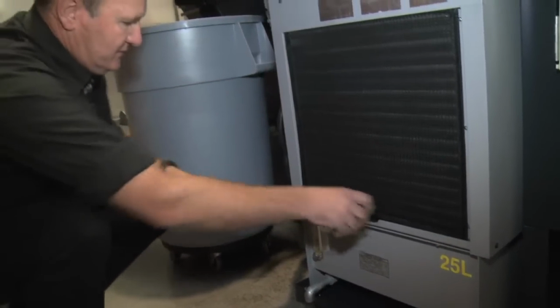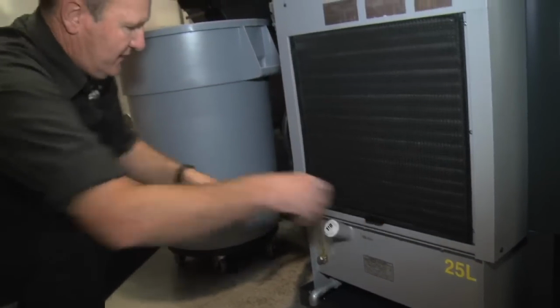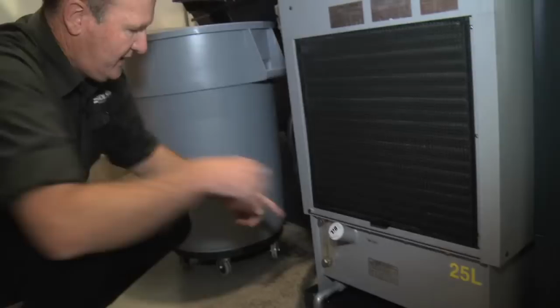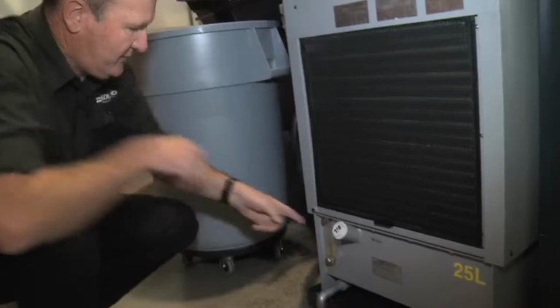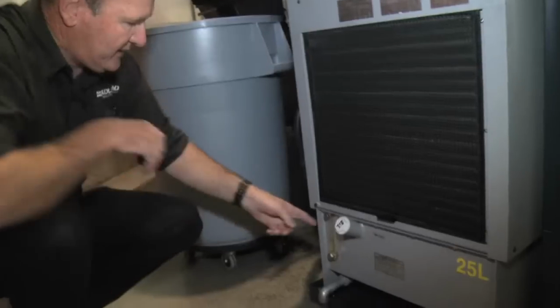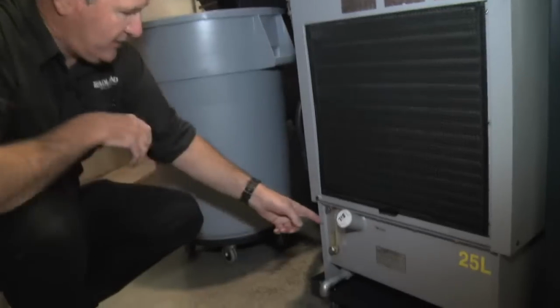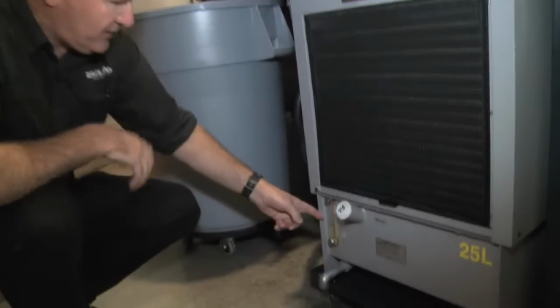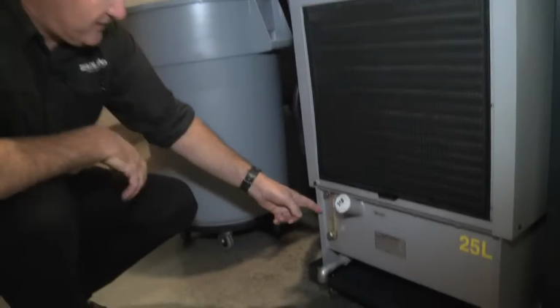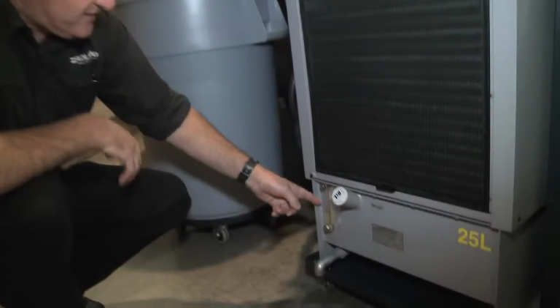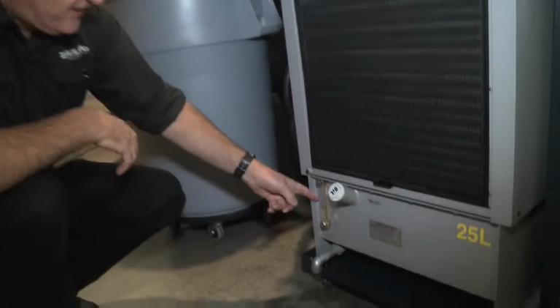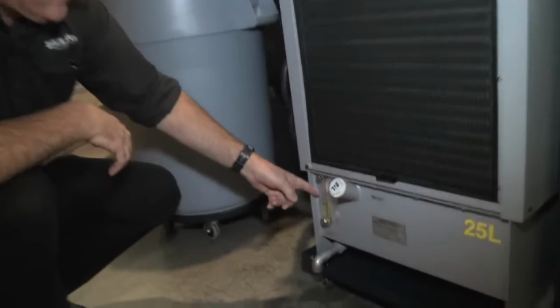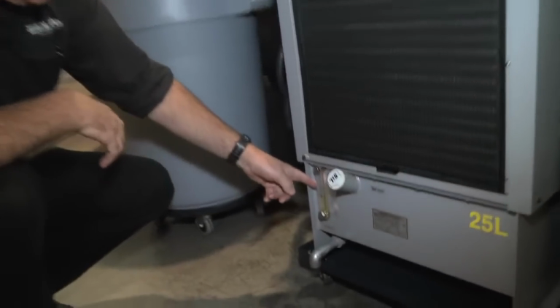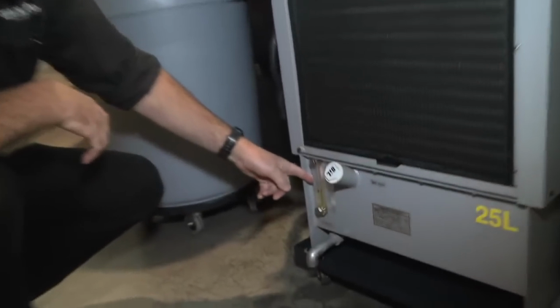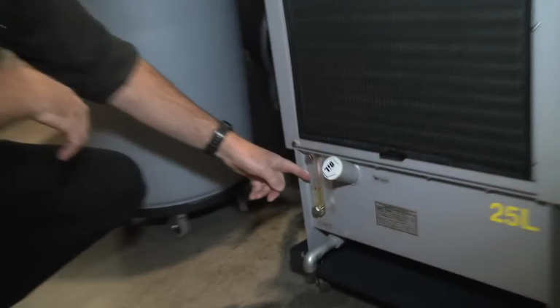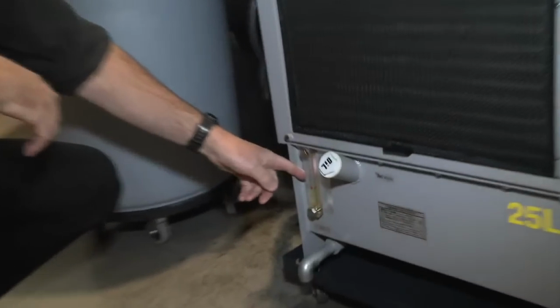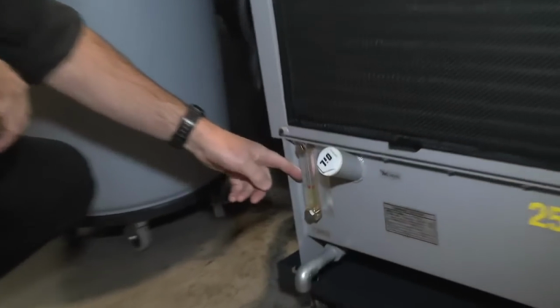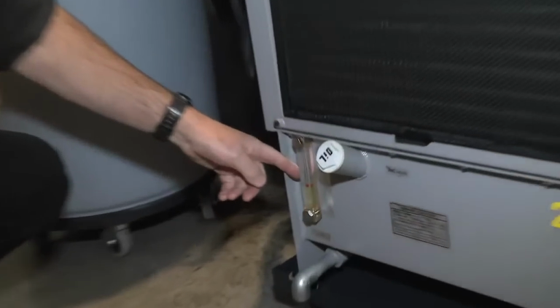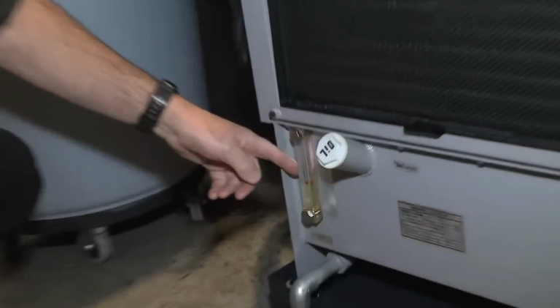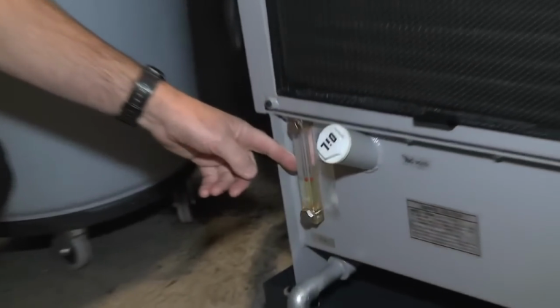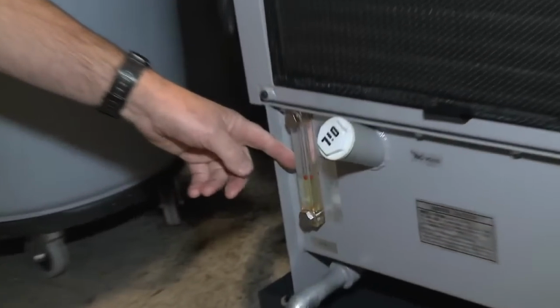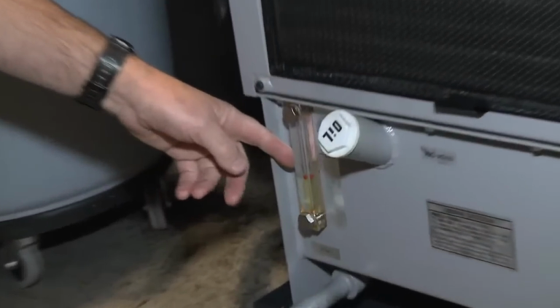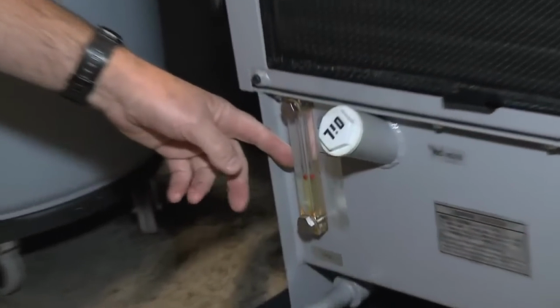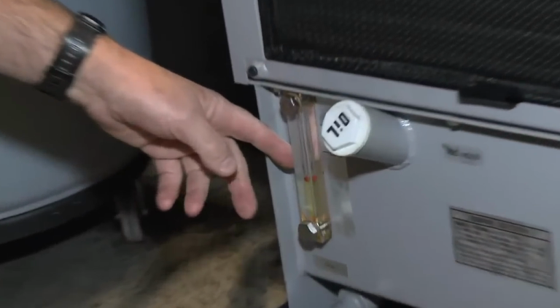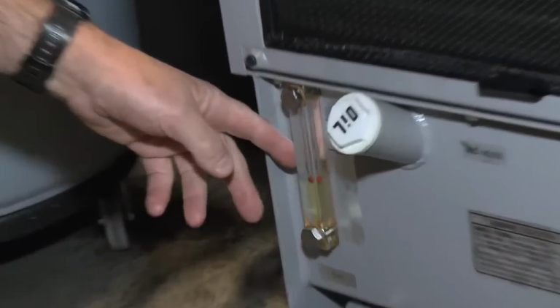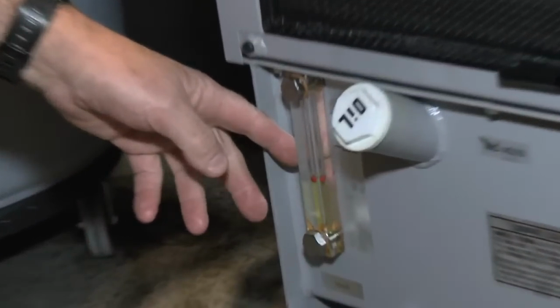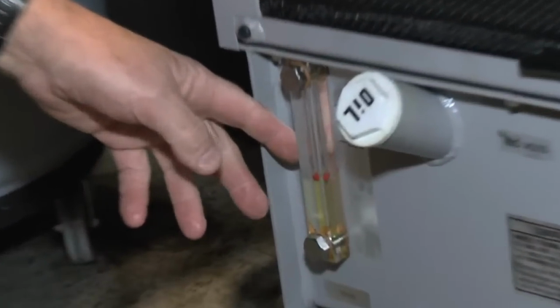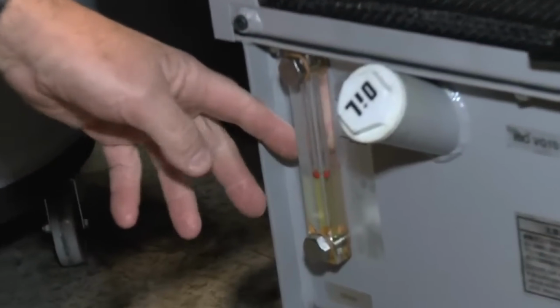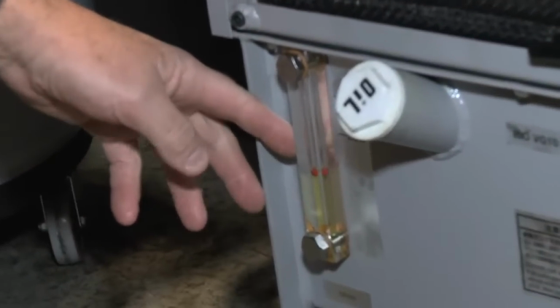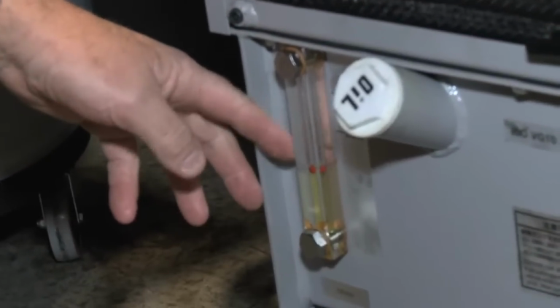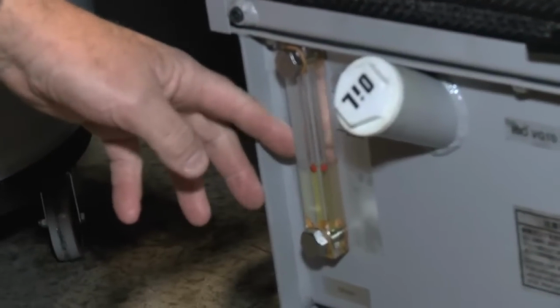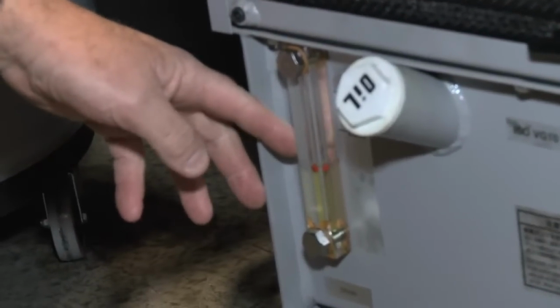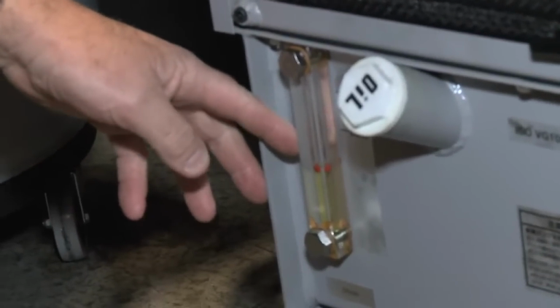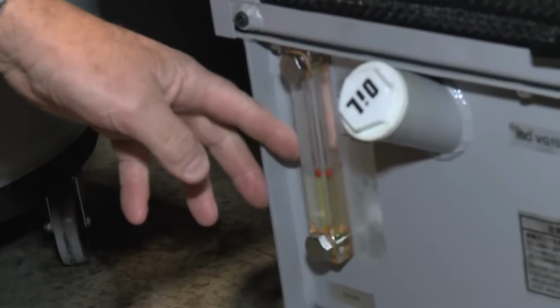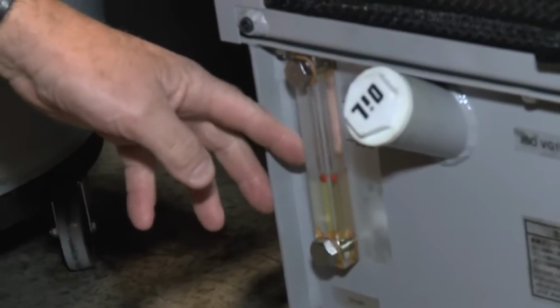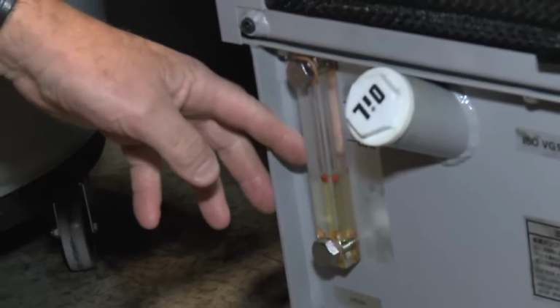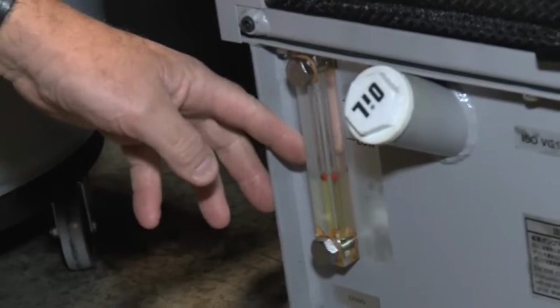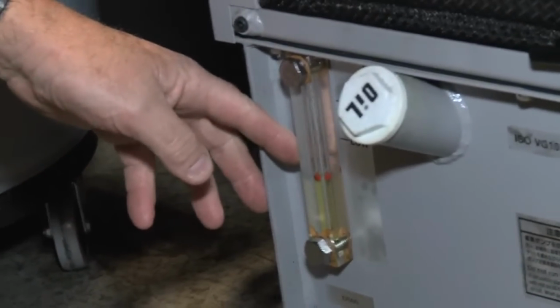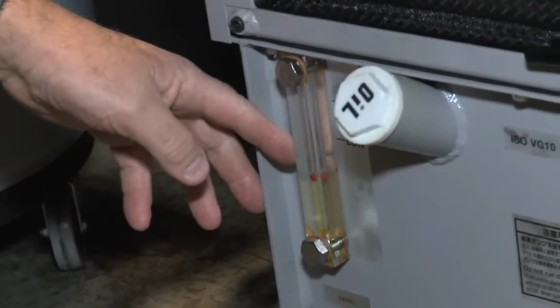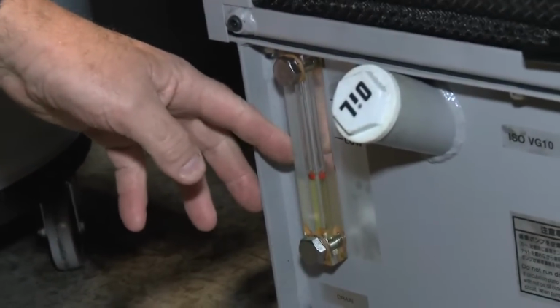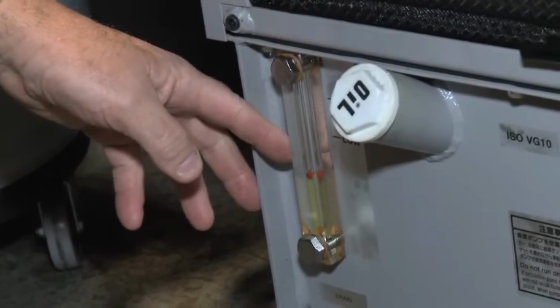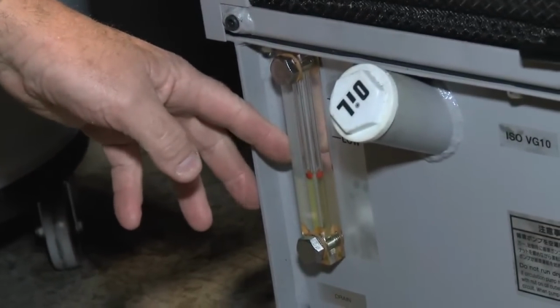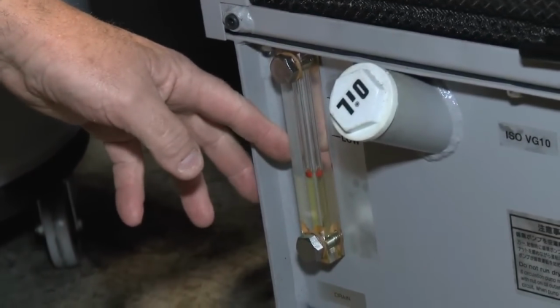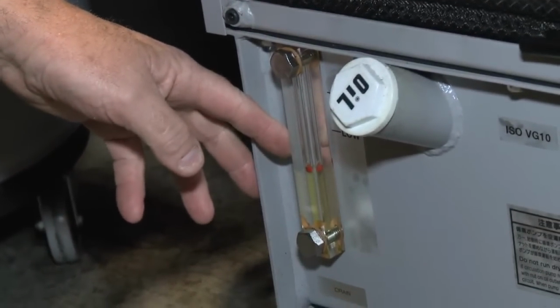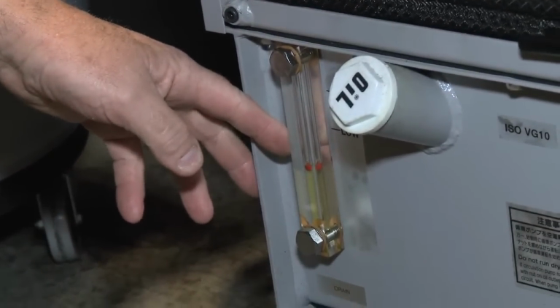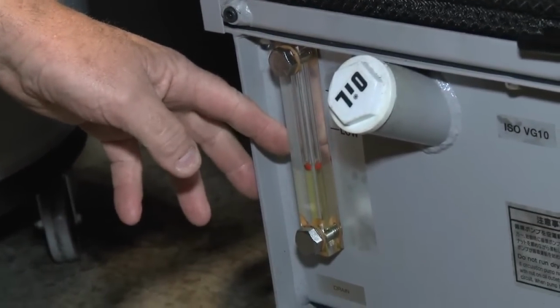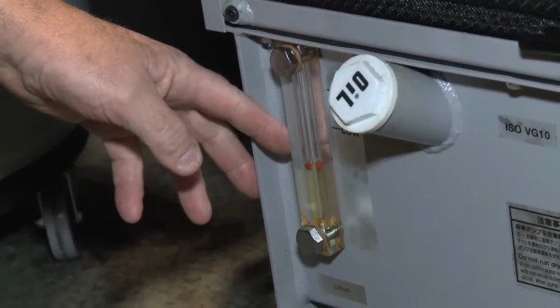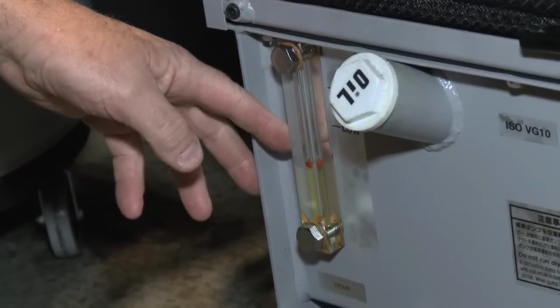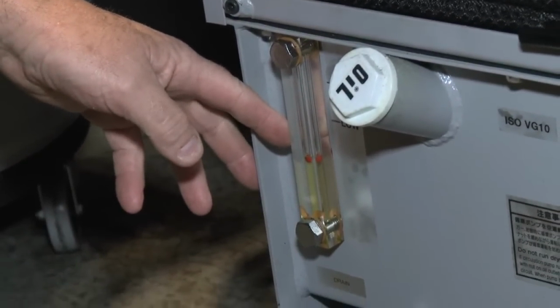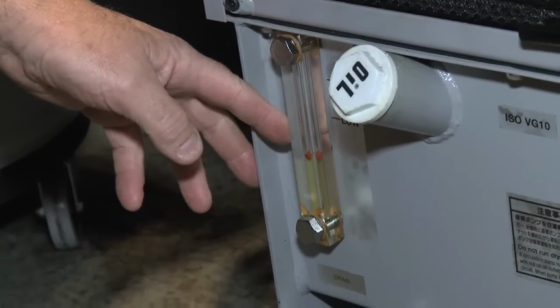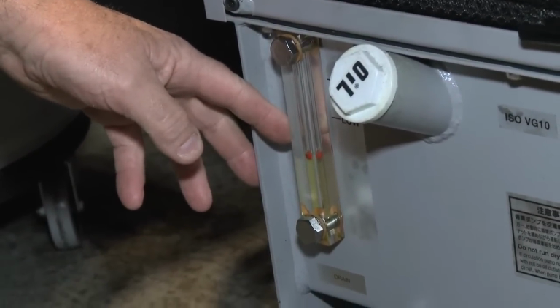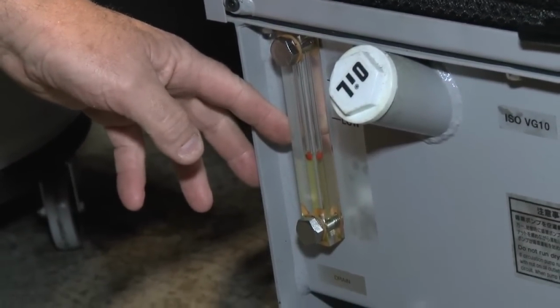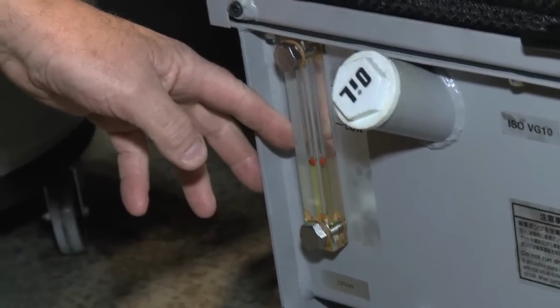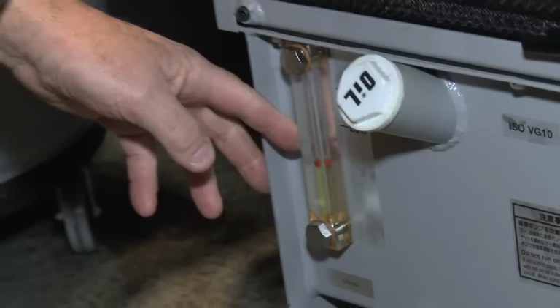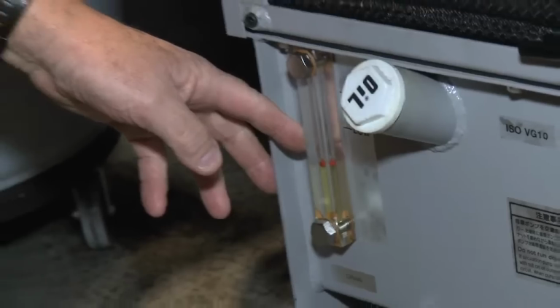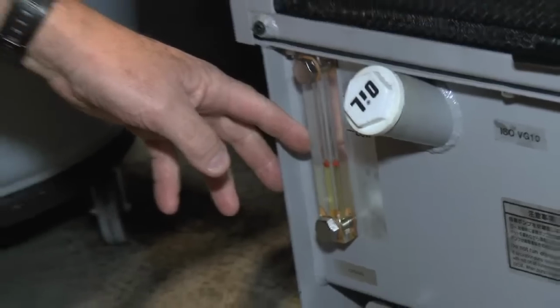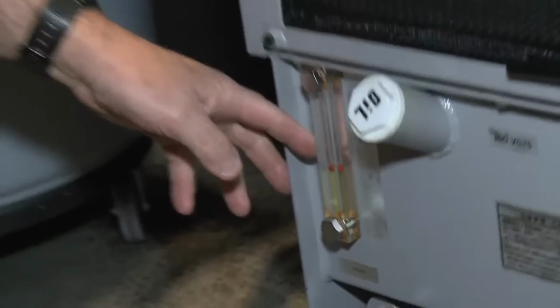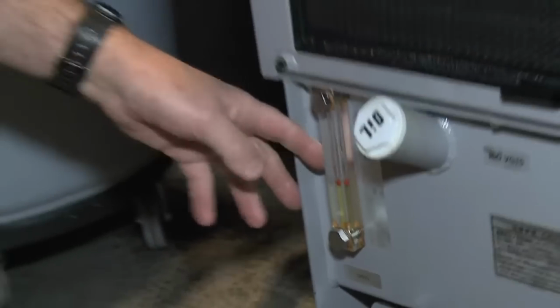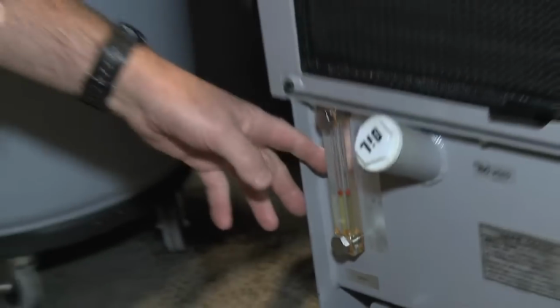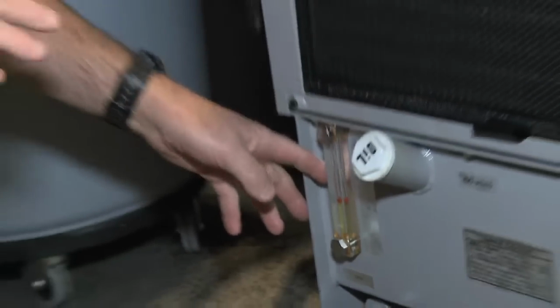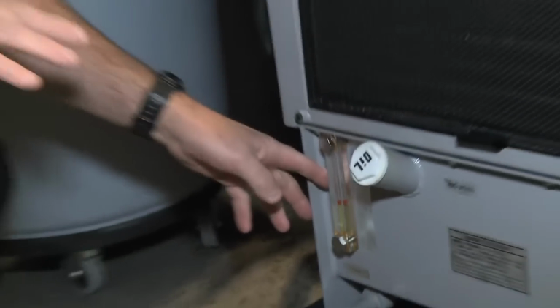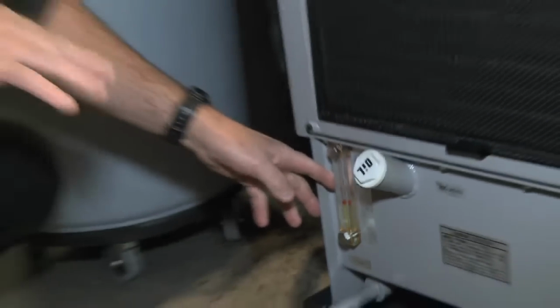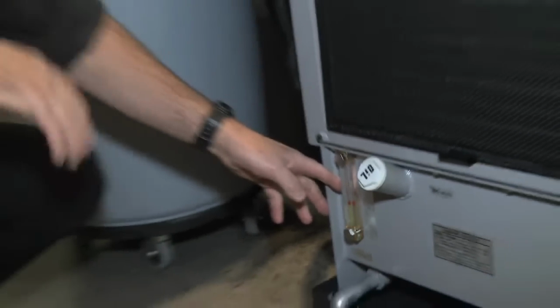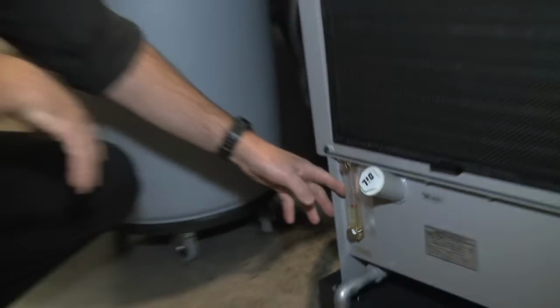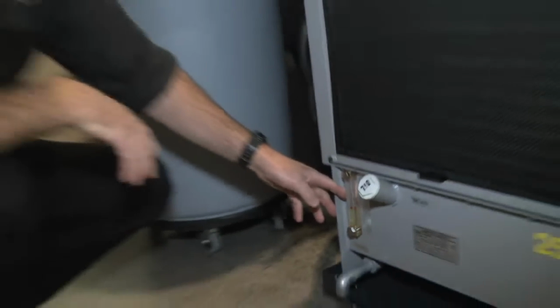We can look at the sight glass levels — very simply make sure that there's the same amount of oil in the machine from day to day.